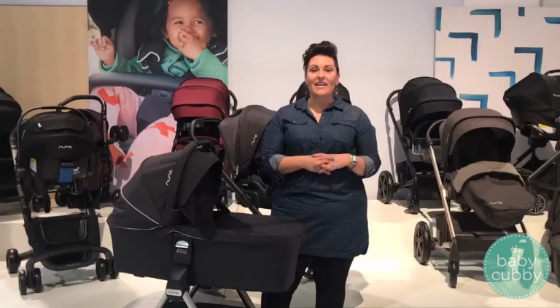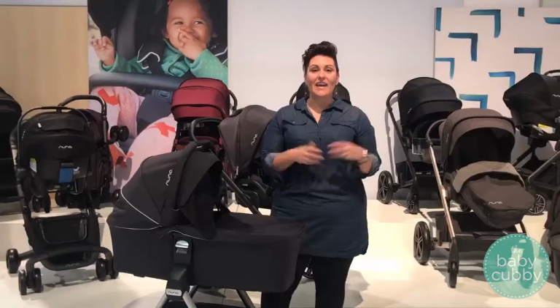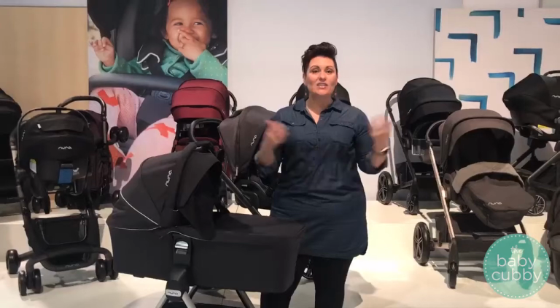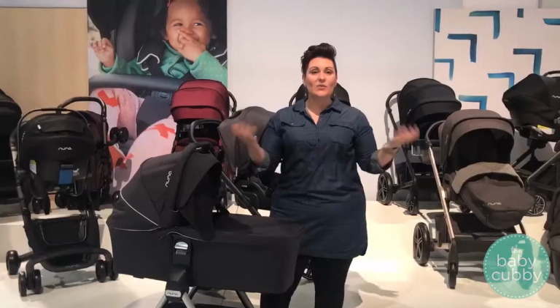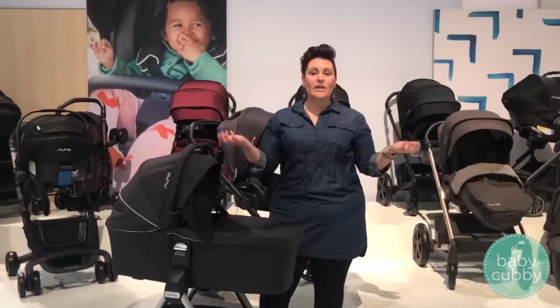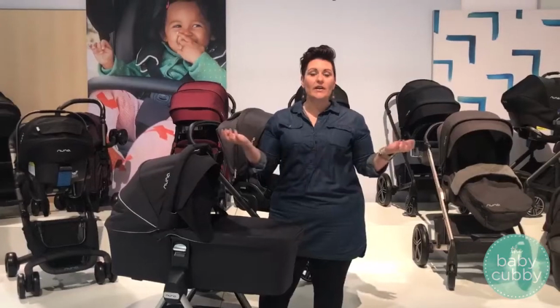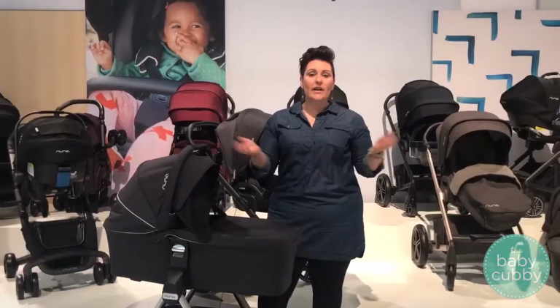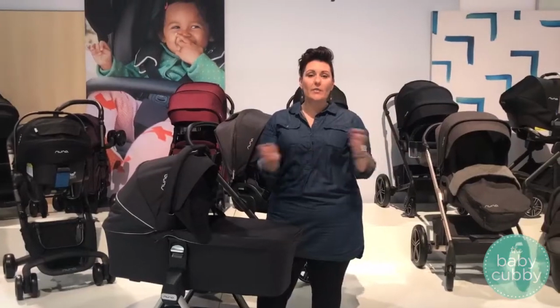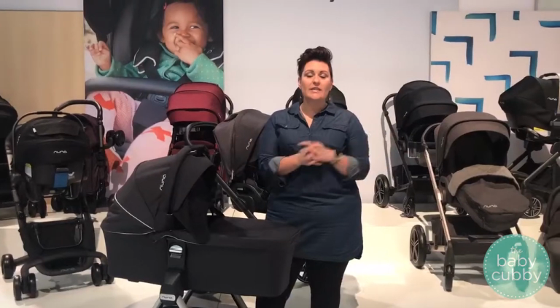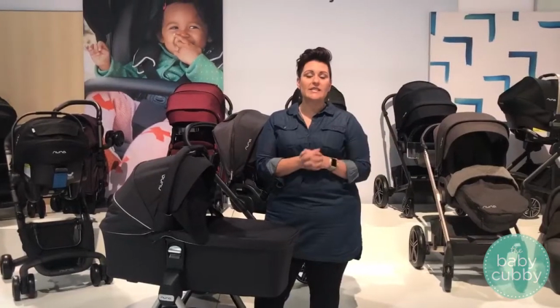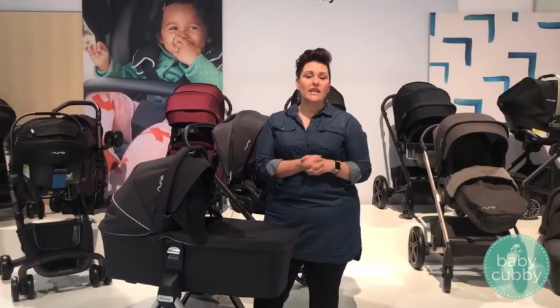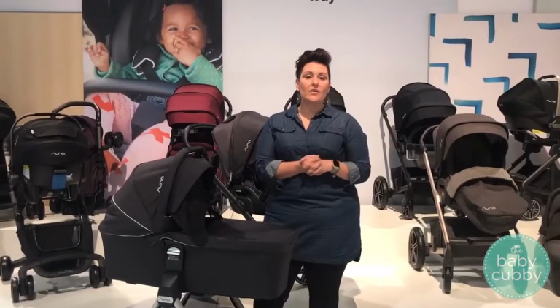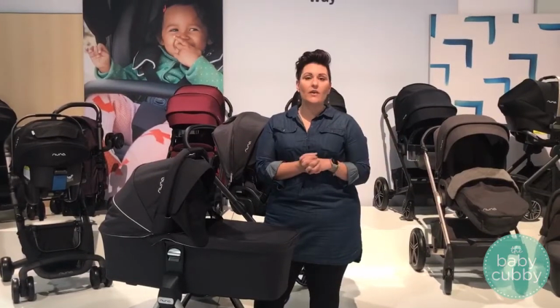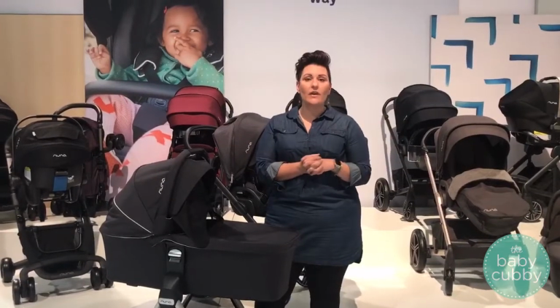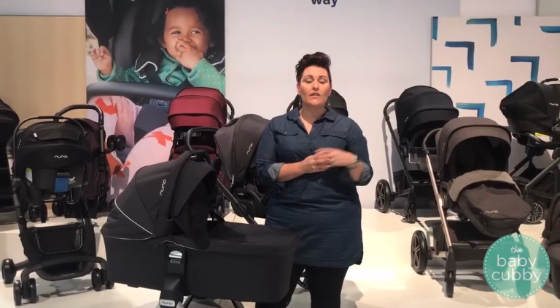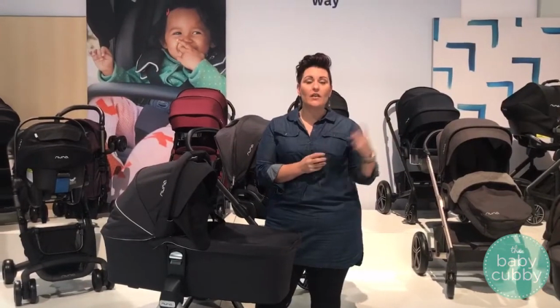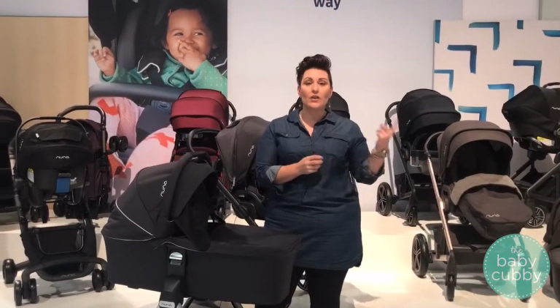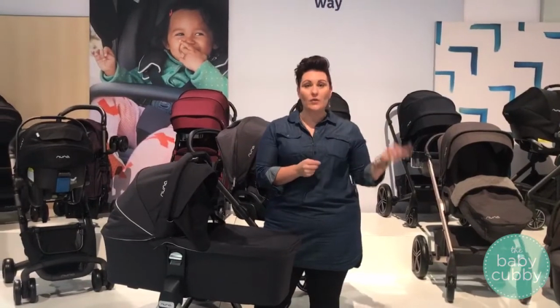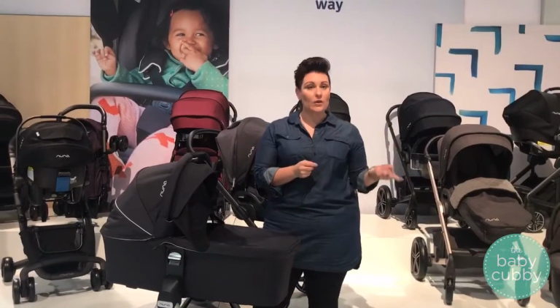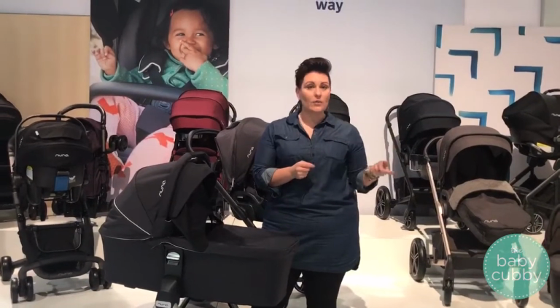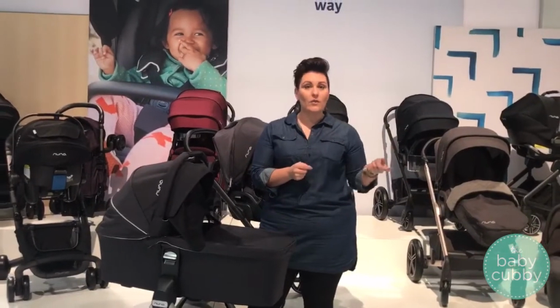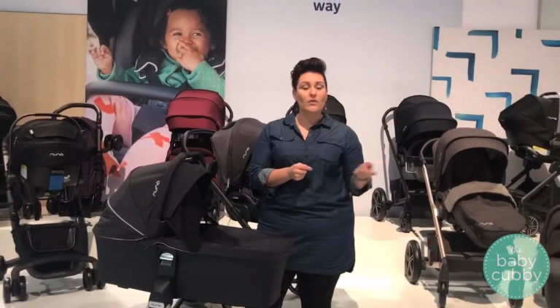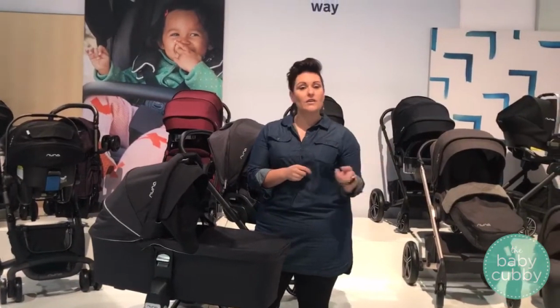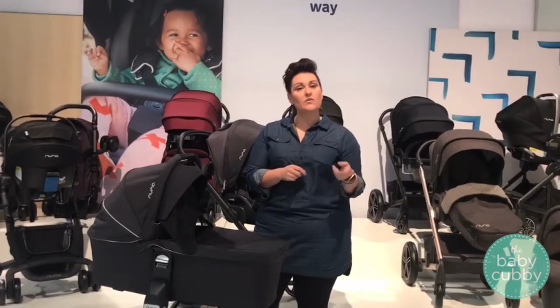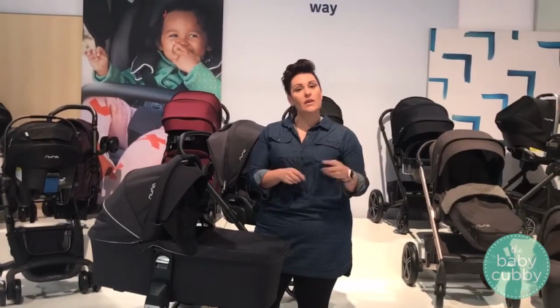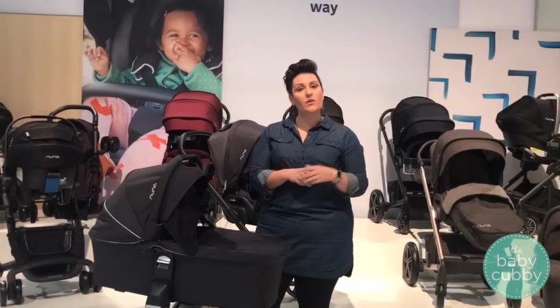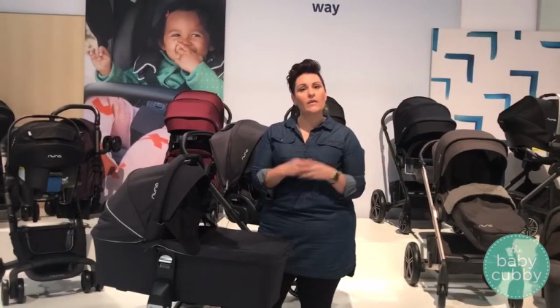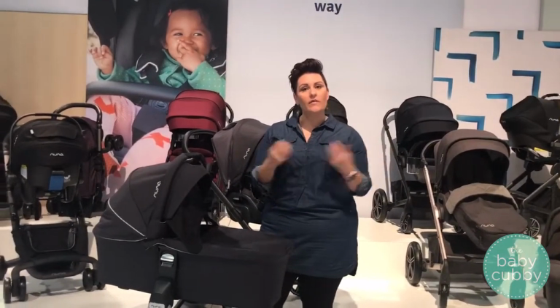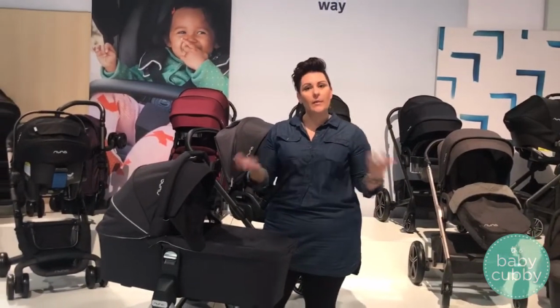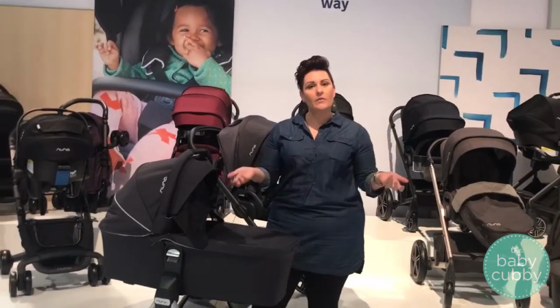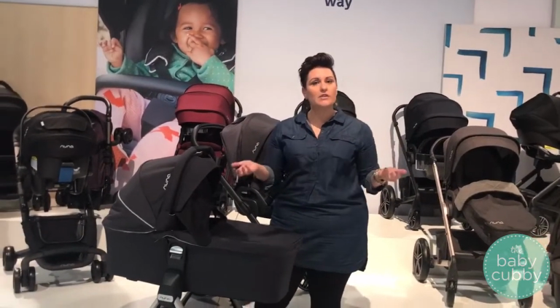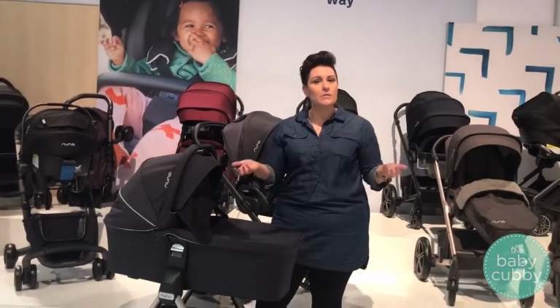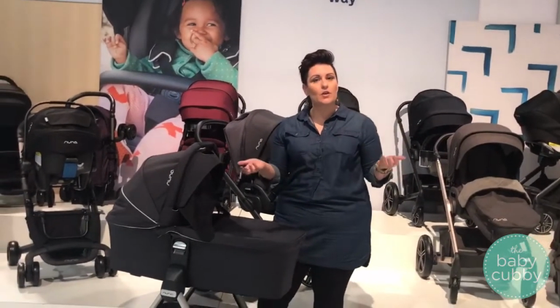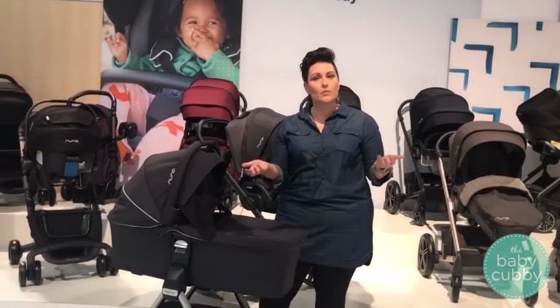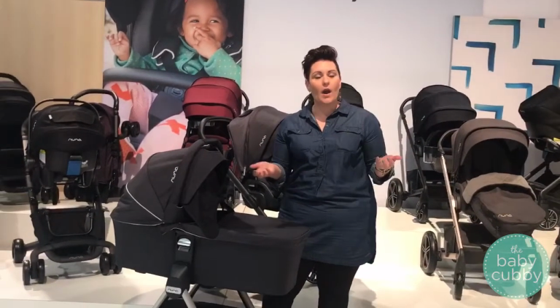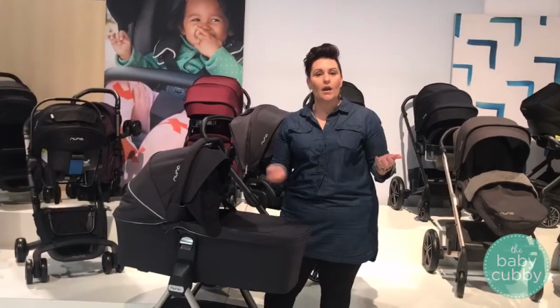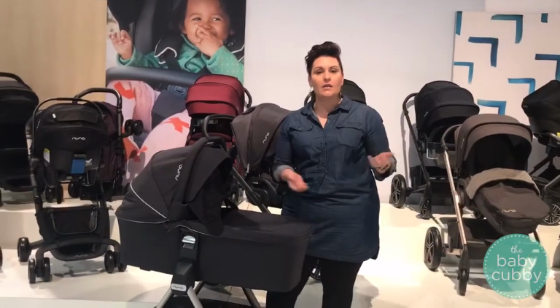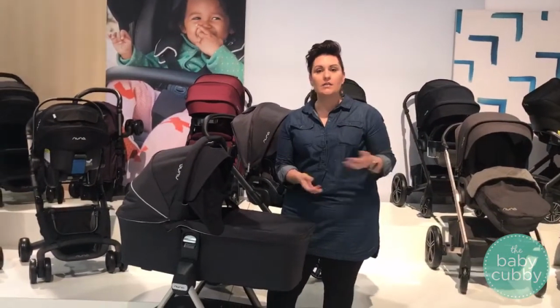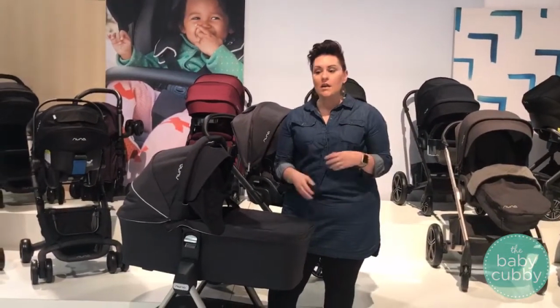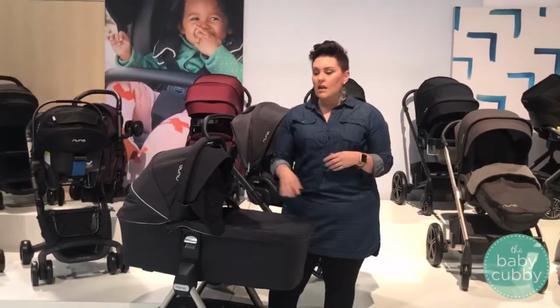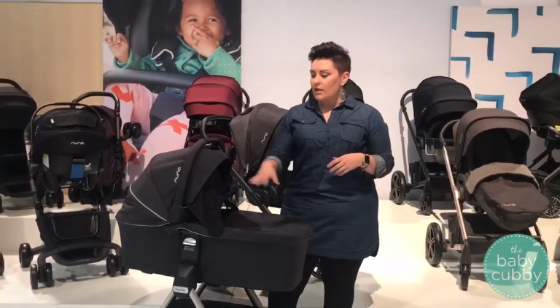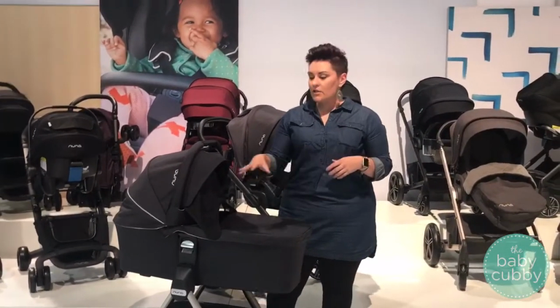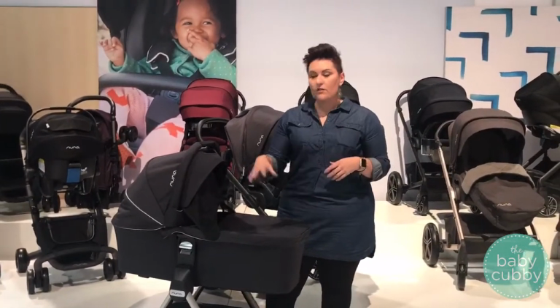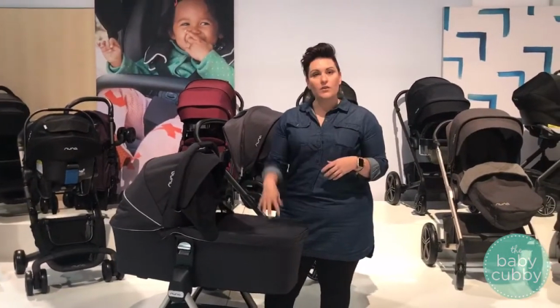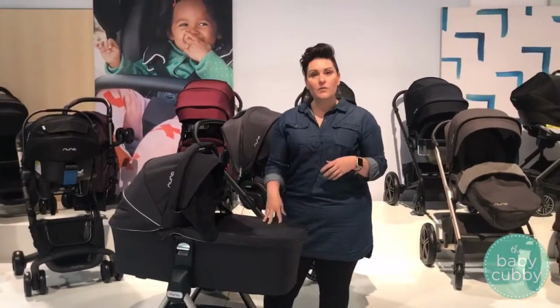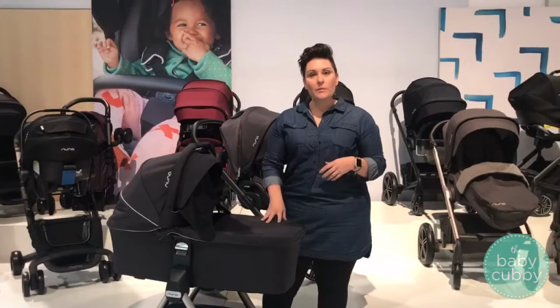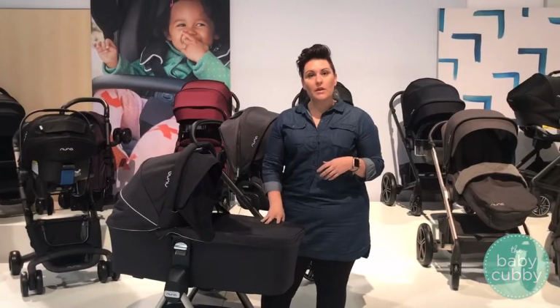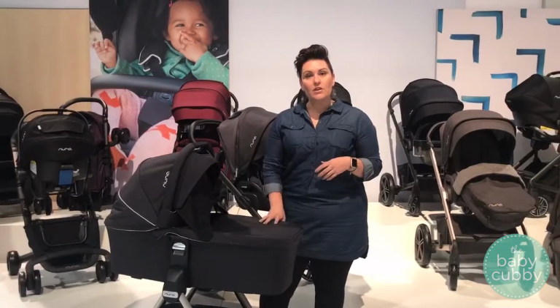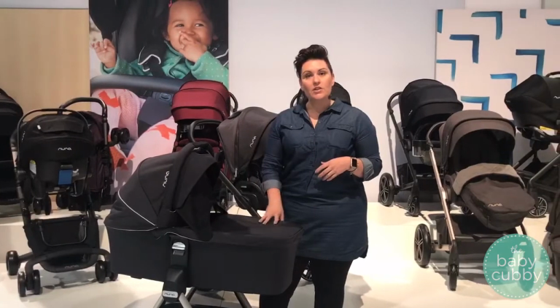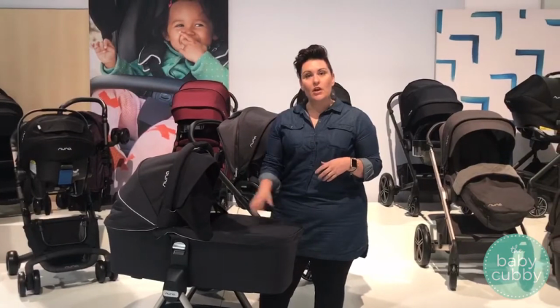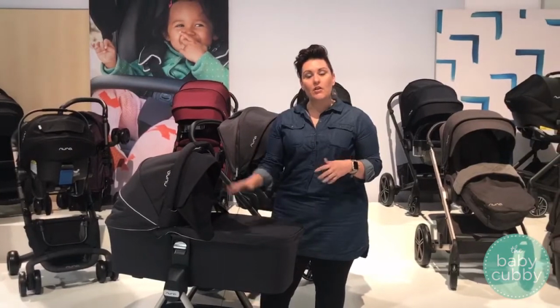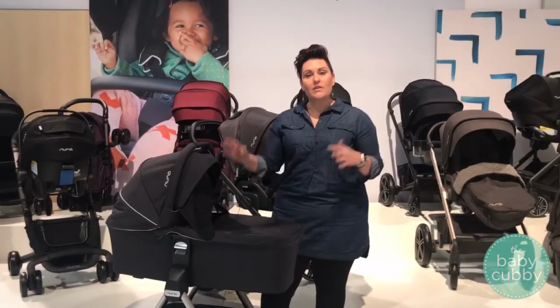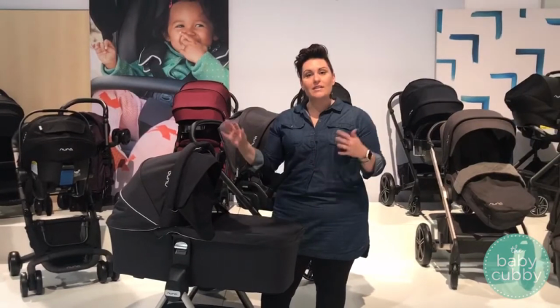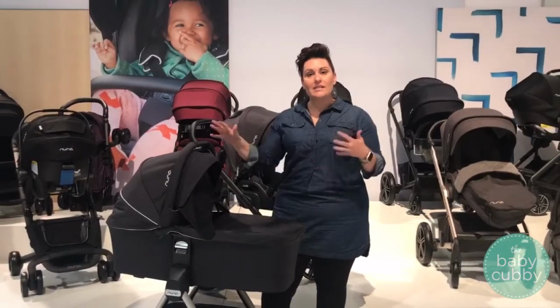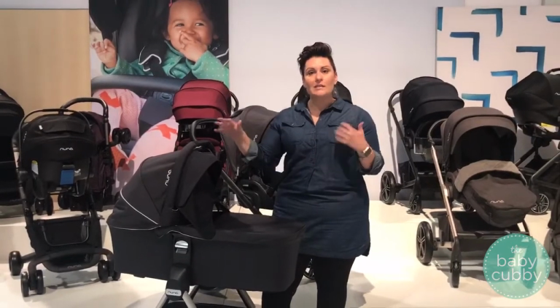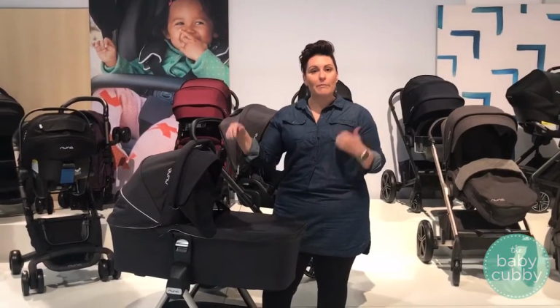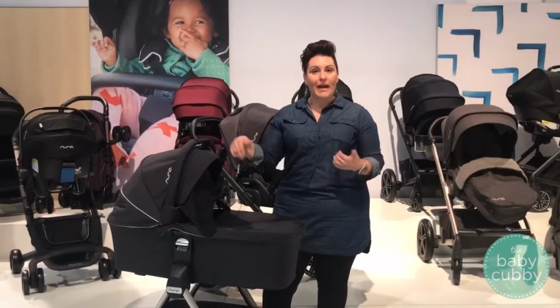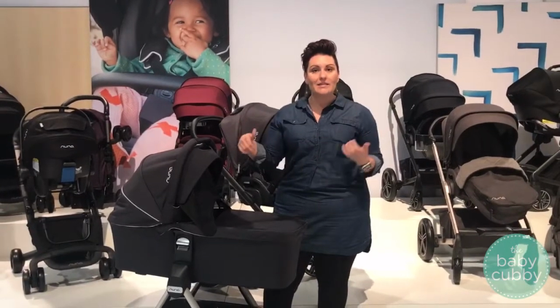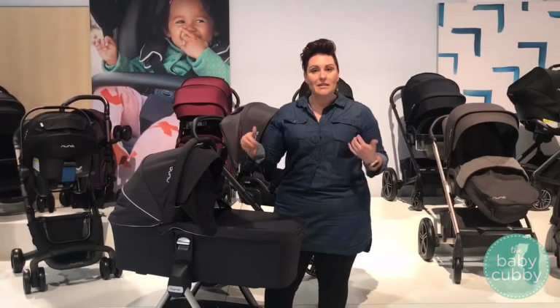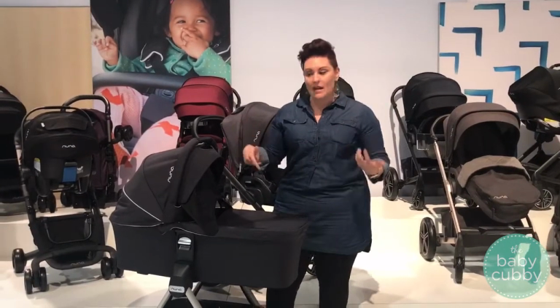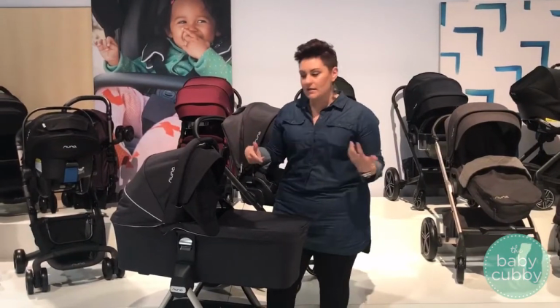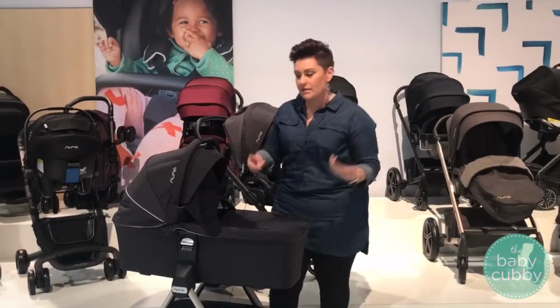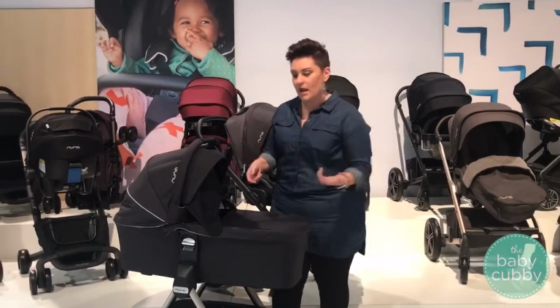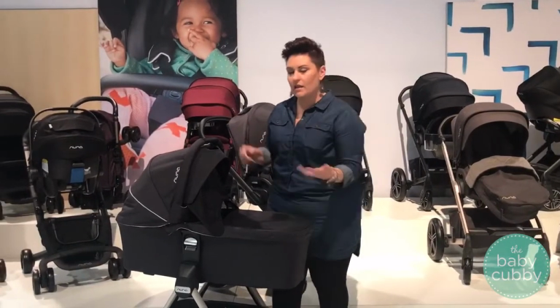We're here at ABC at the Nuna booth, and it's really cool to come out with some new products. The first one I'm going to show you is a bassinet stand.